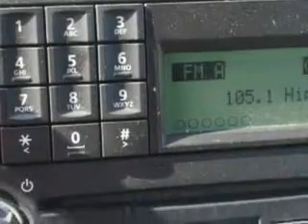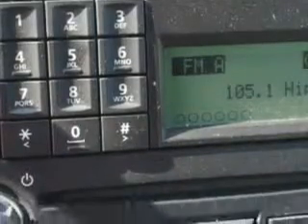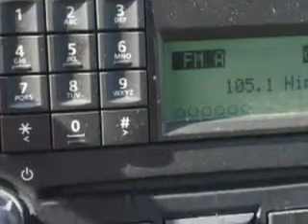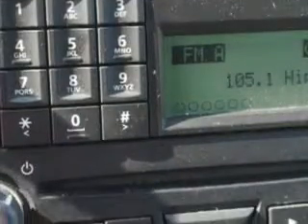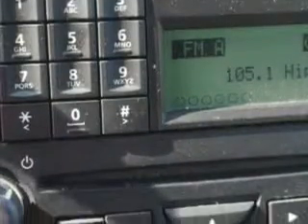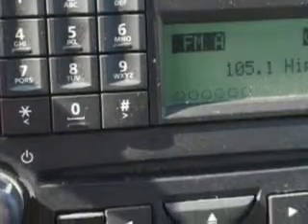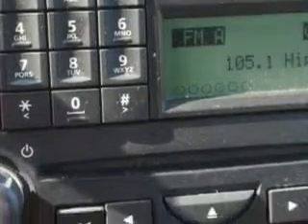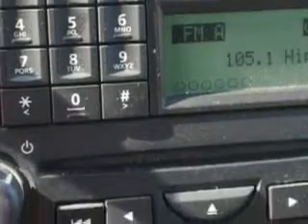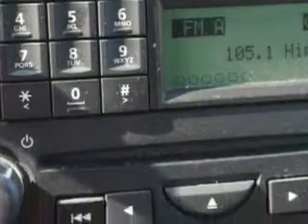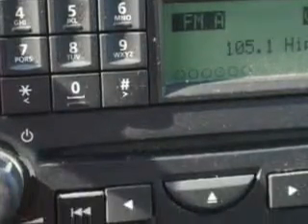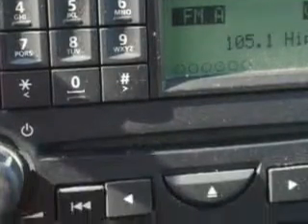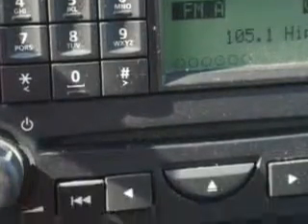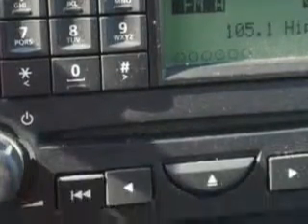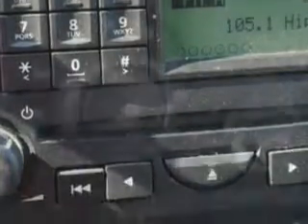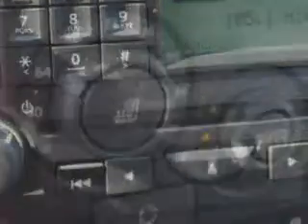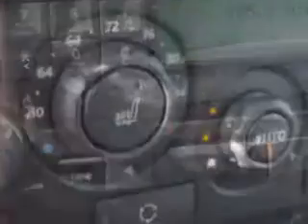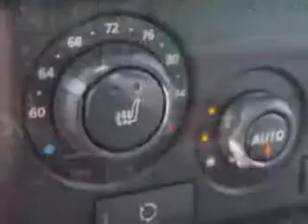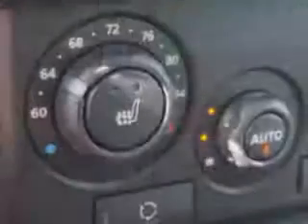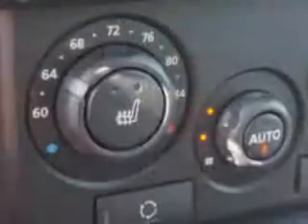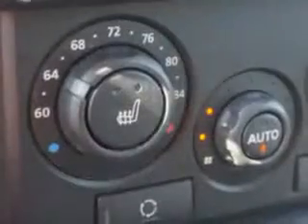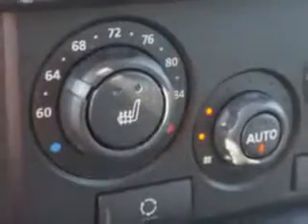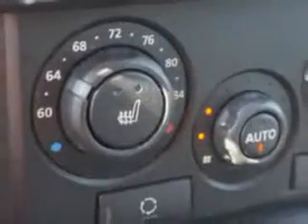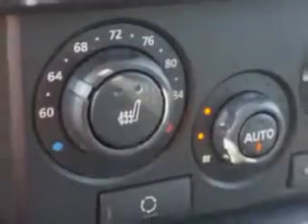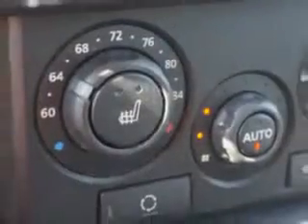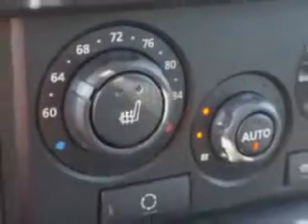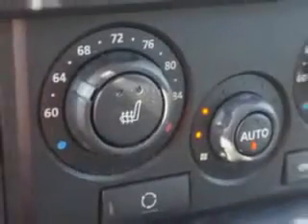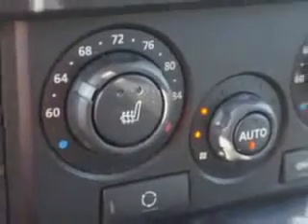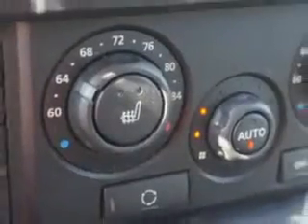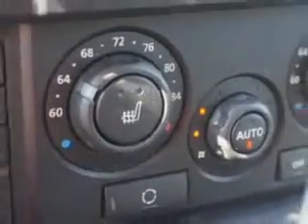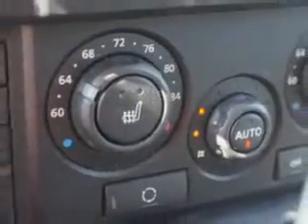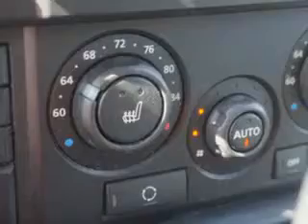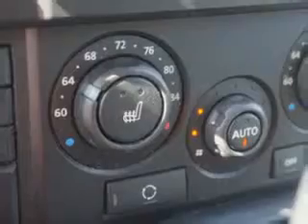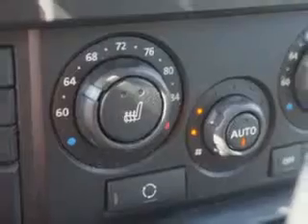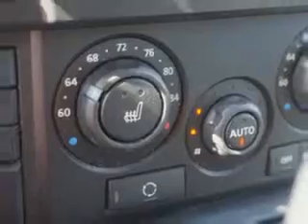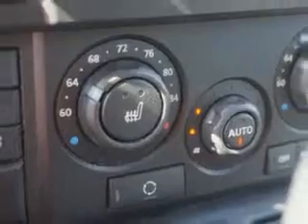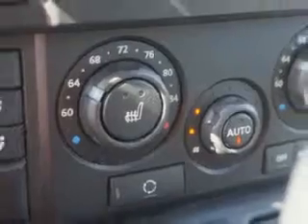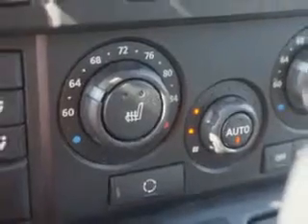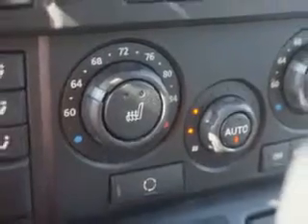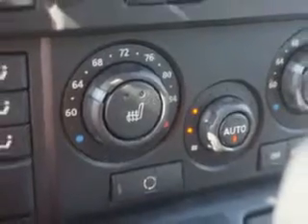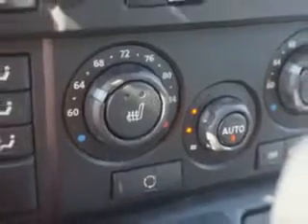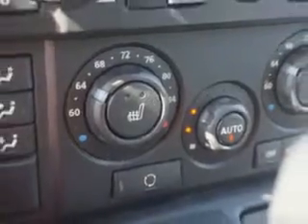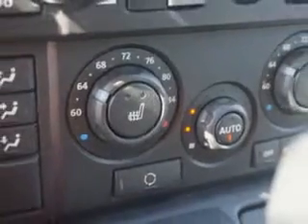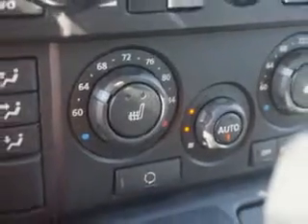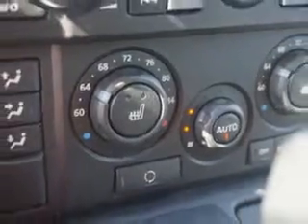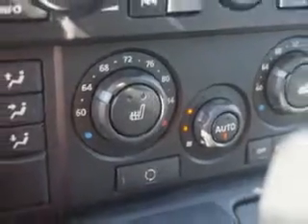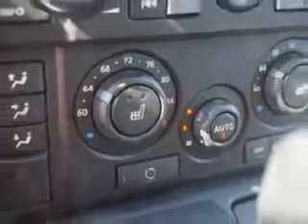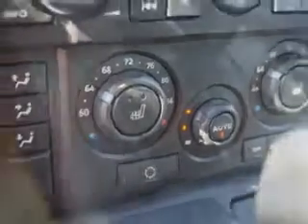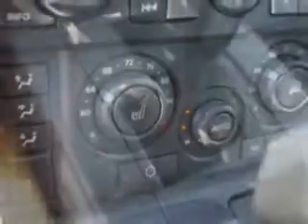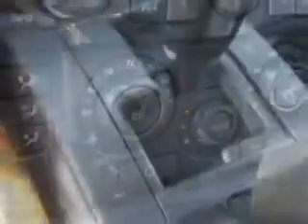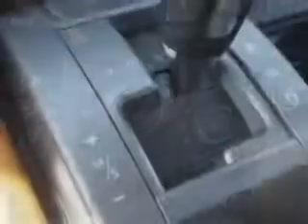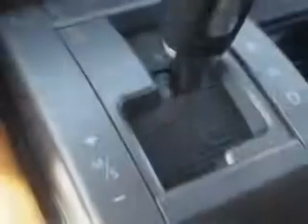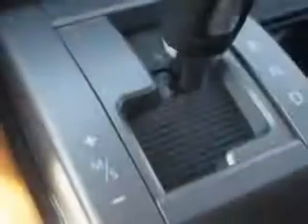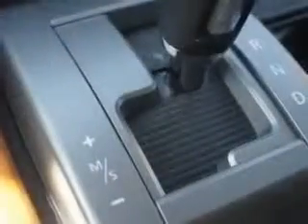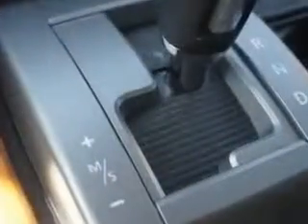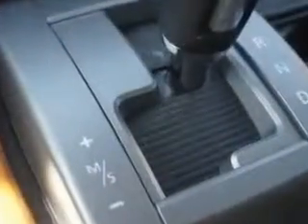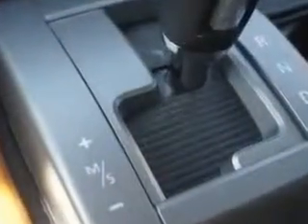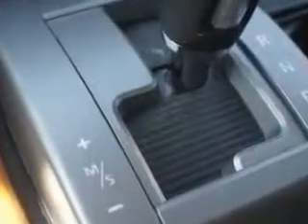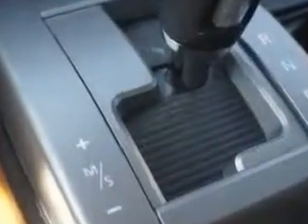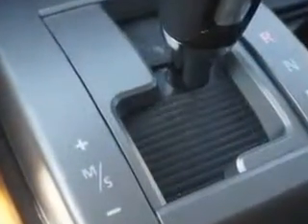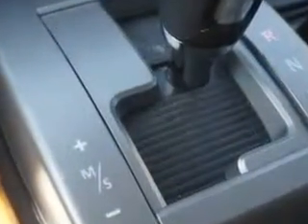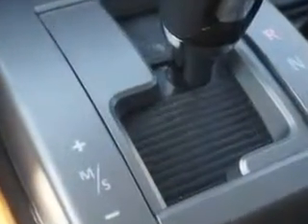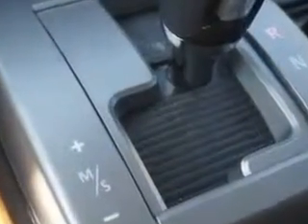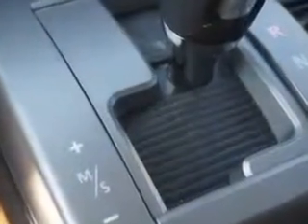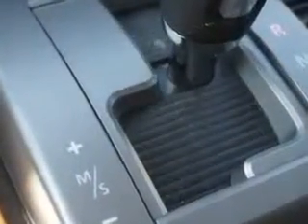Enjoy the drive and have peace of mind in this 08 Land Rover Range Rover Sport. See us at Parkway Toyota today.